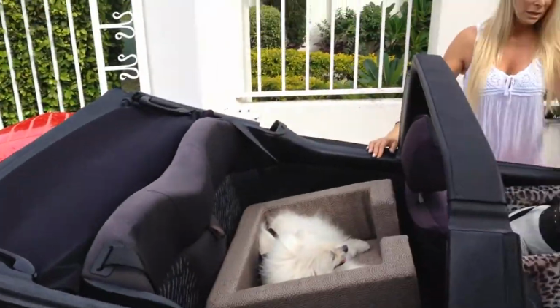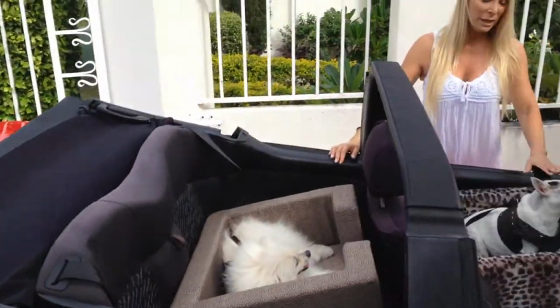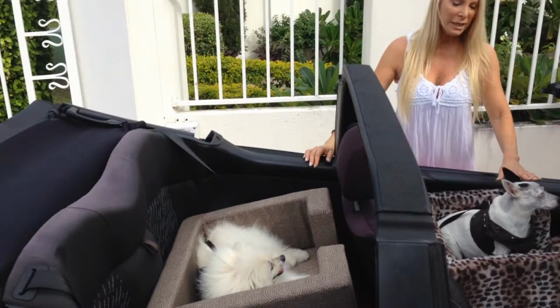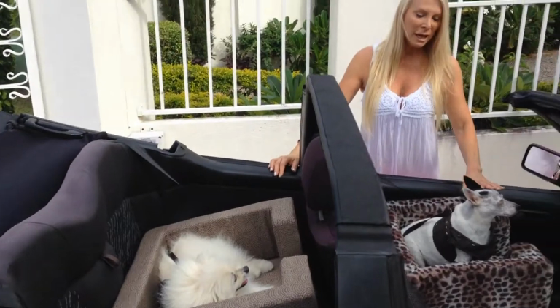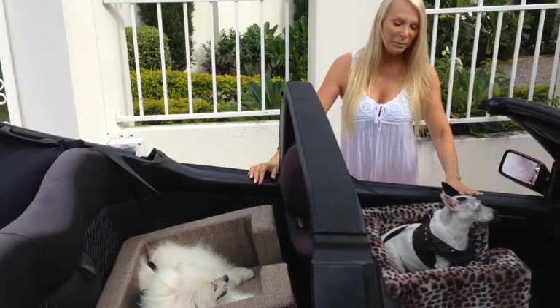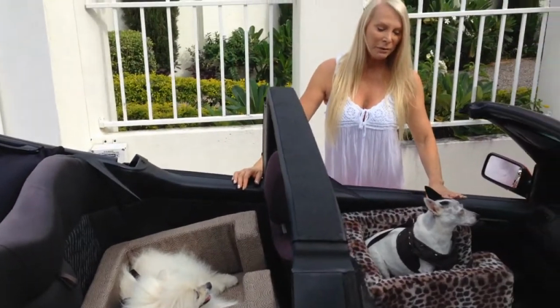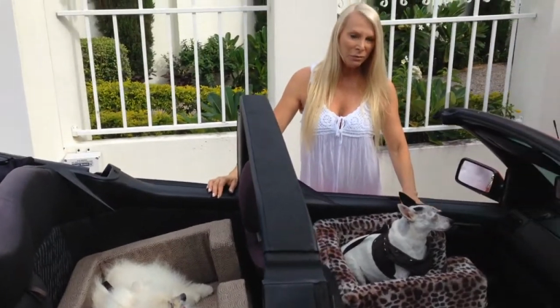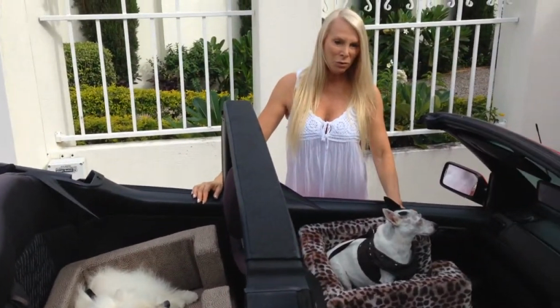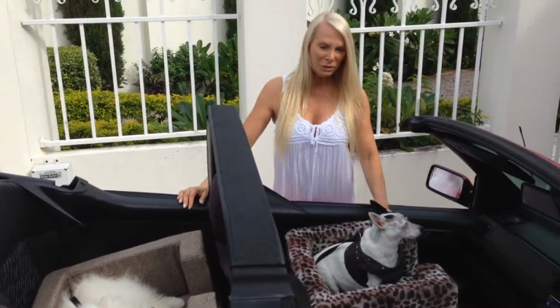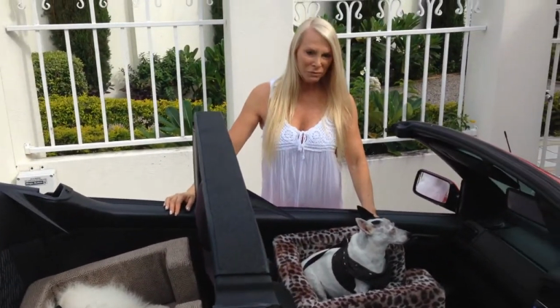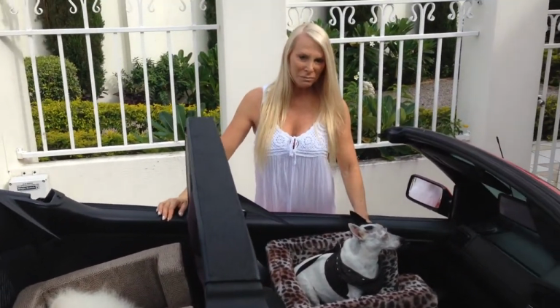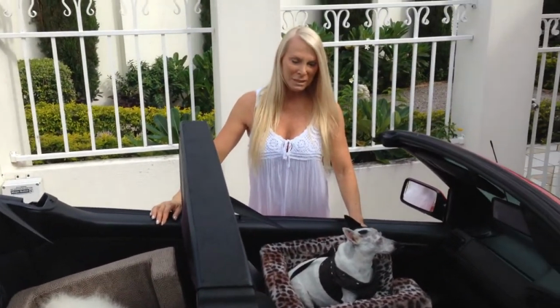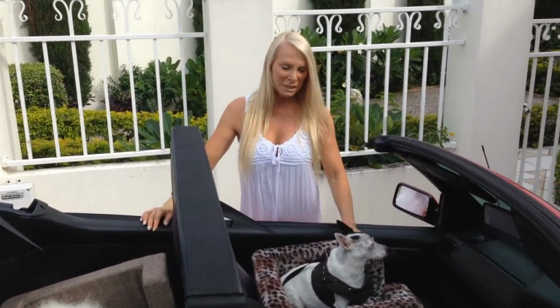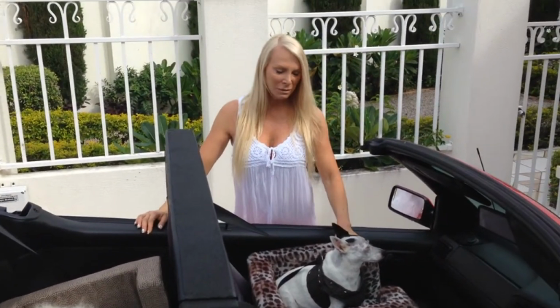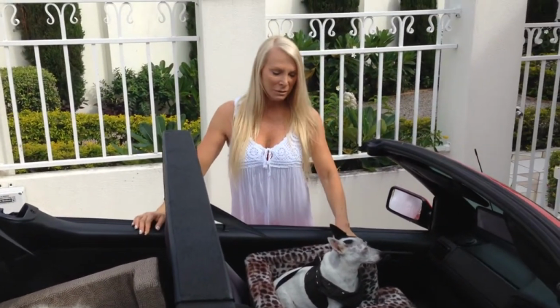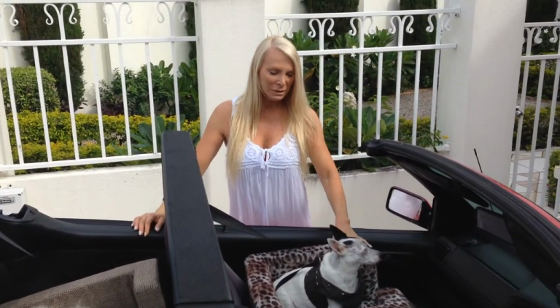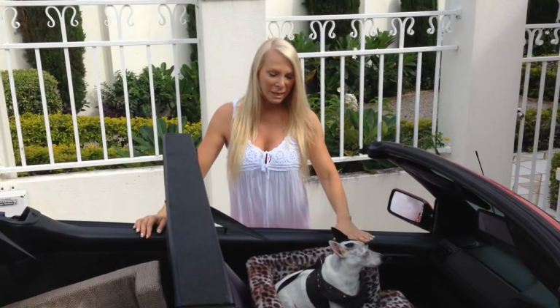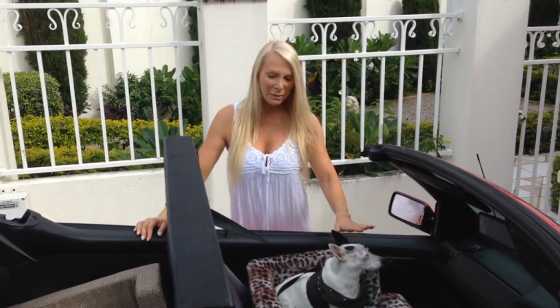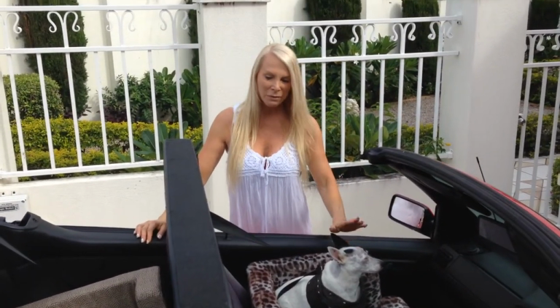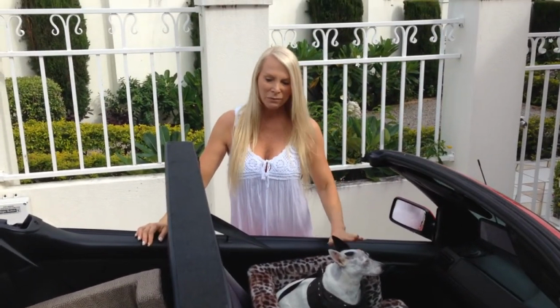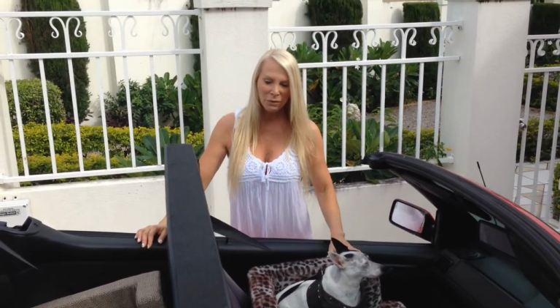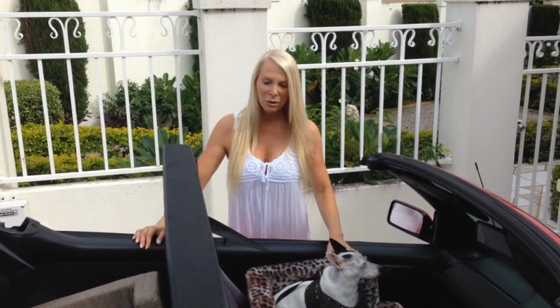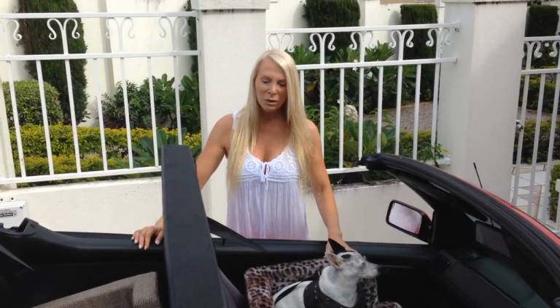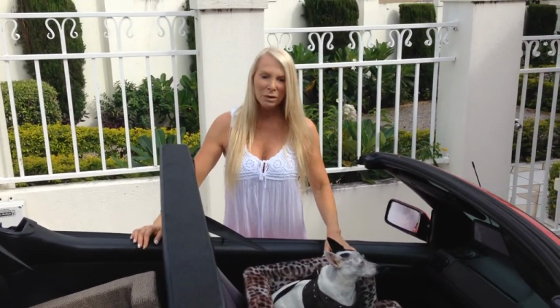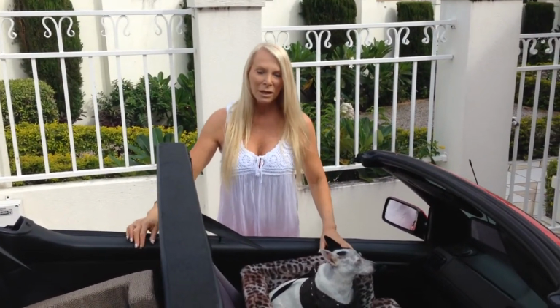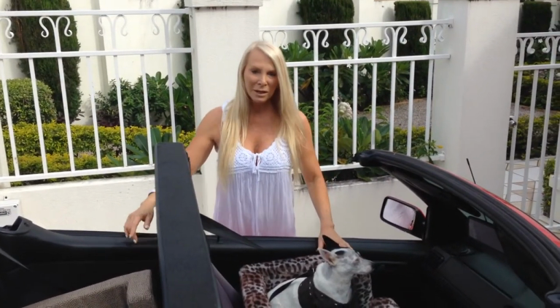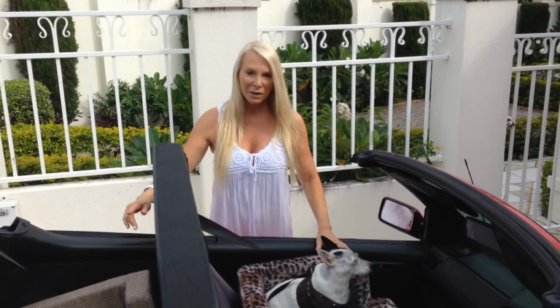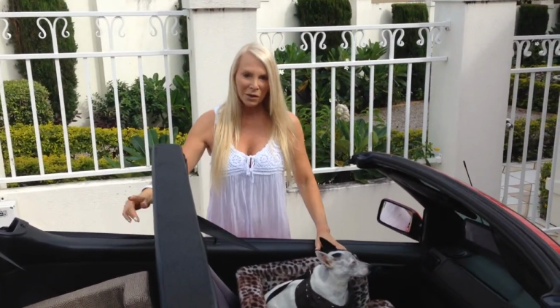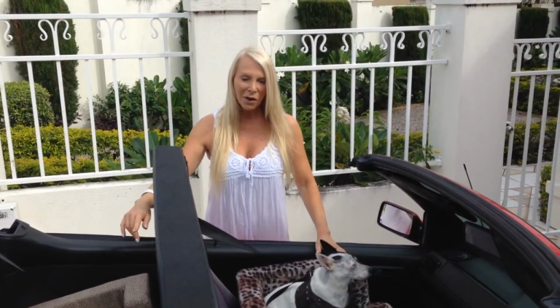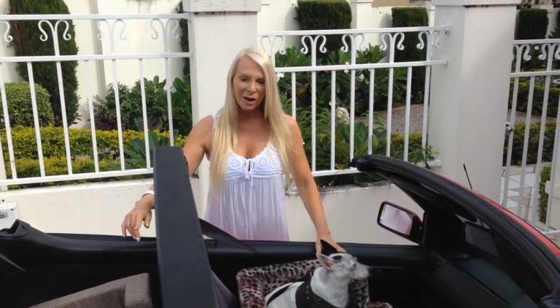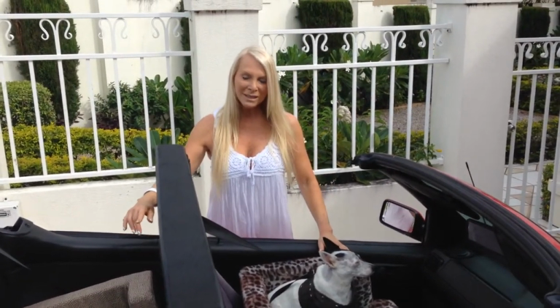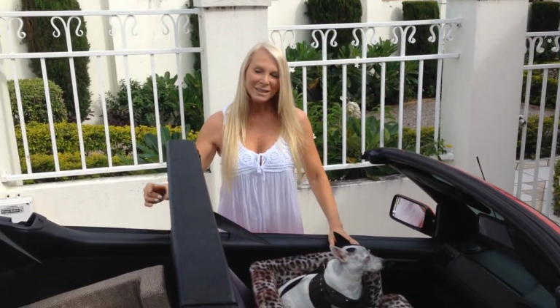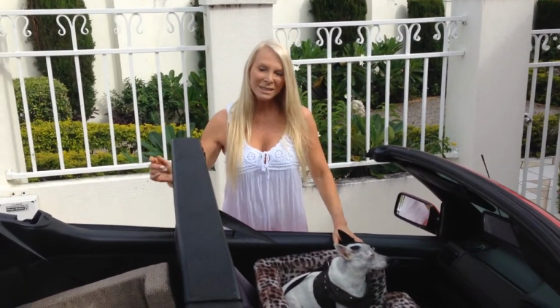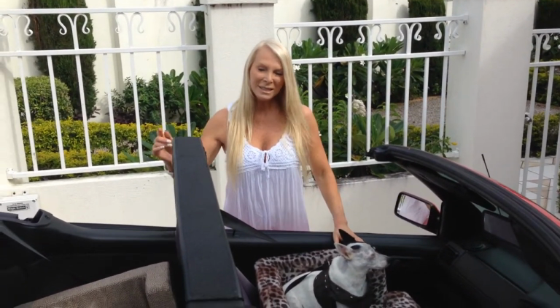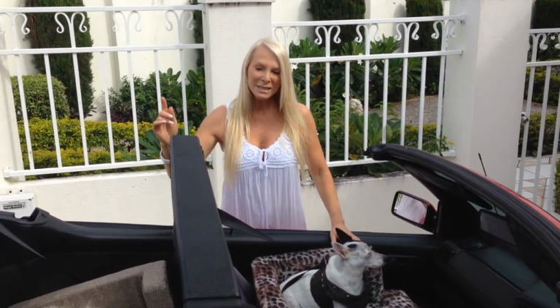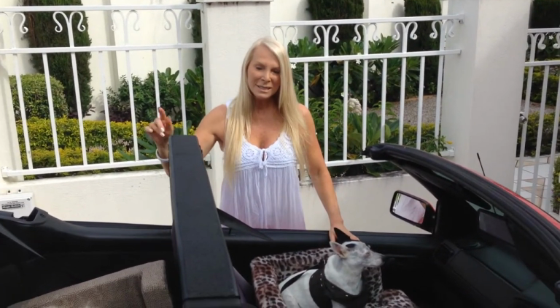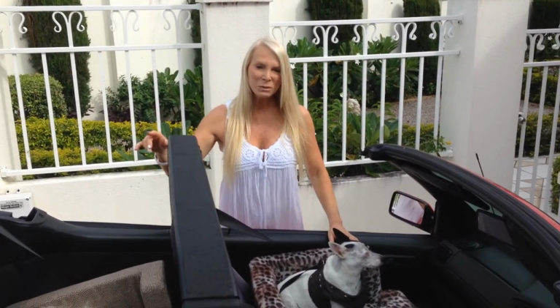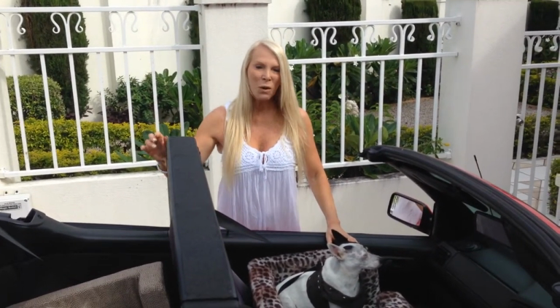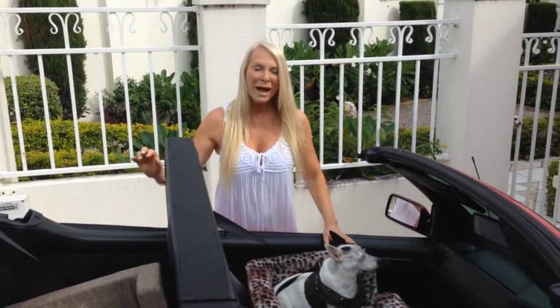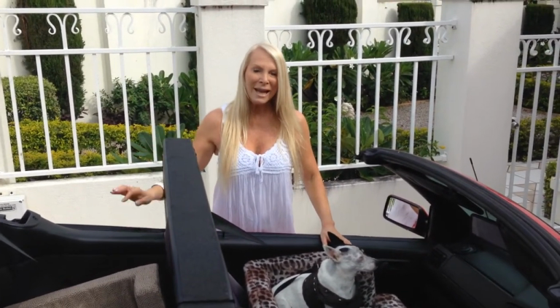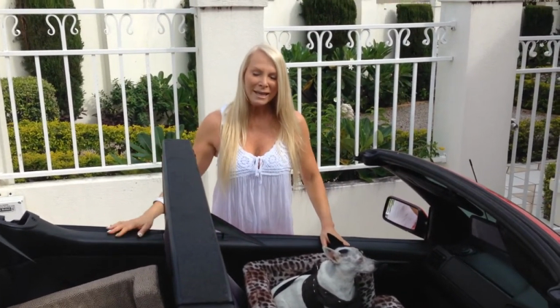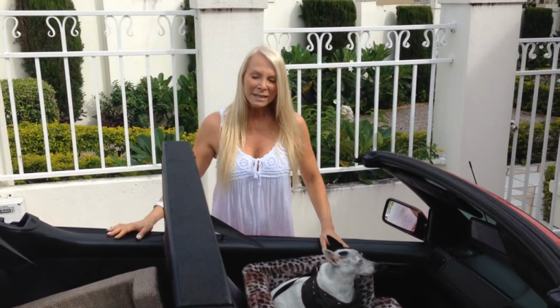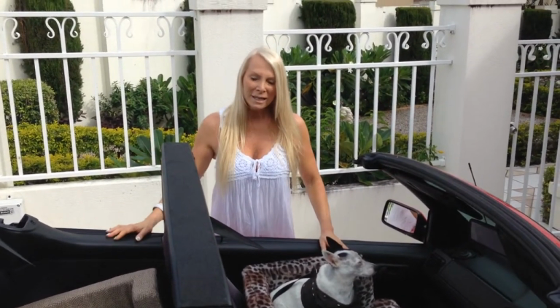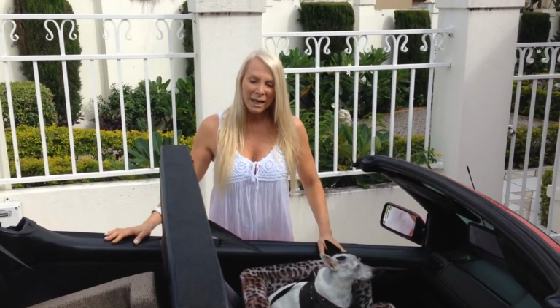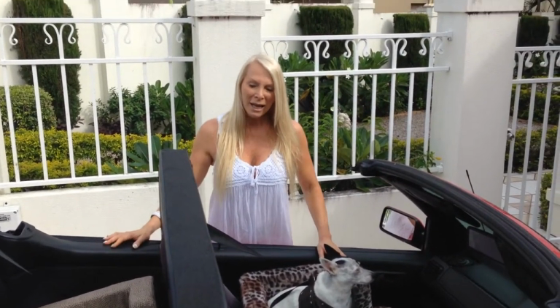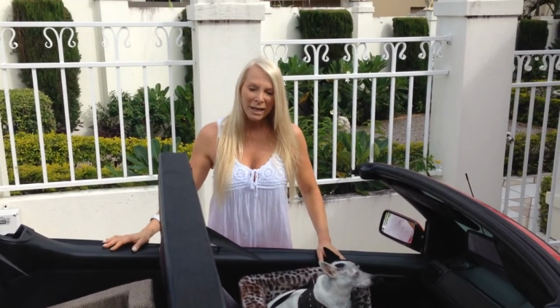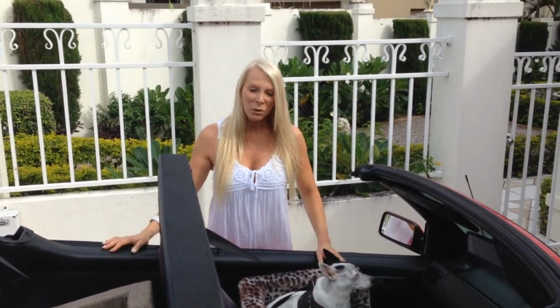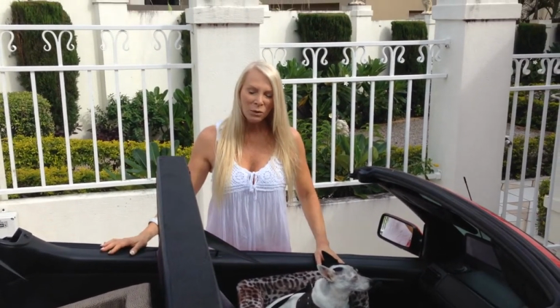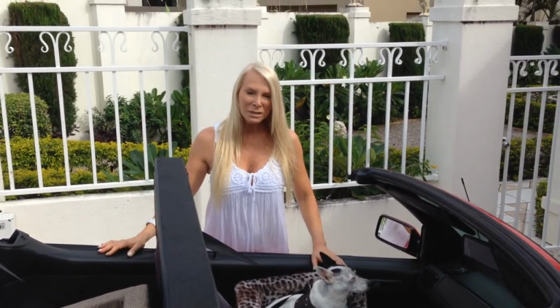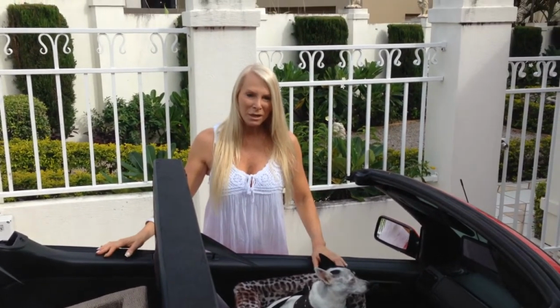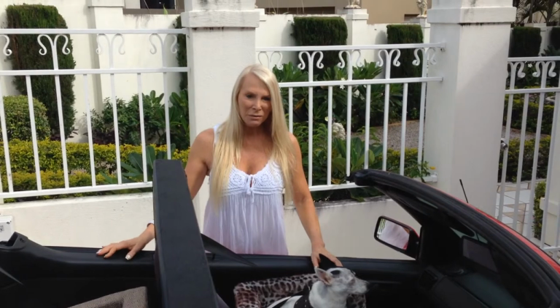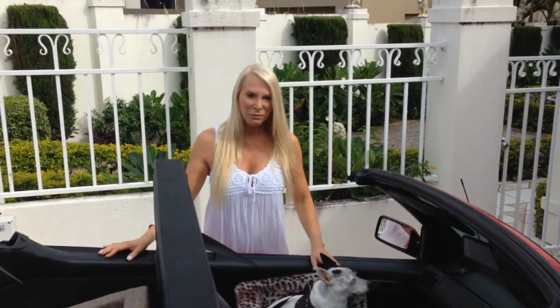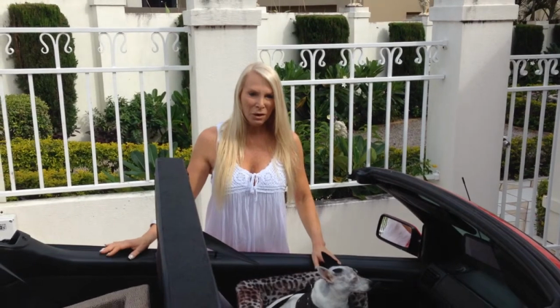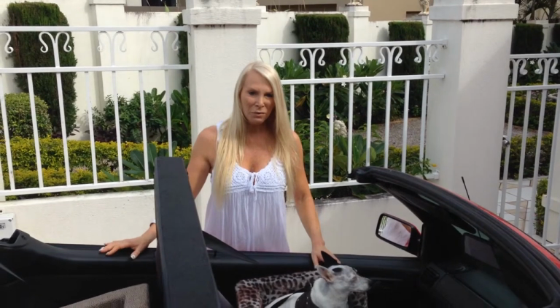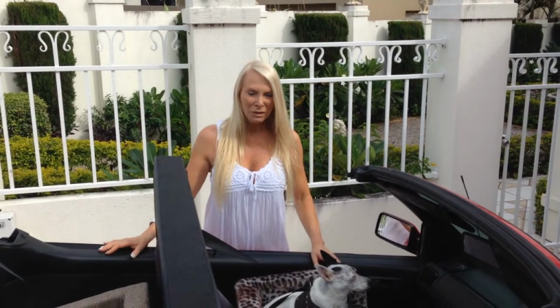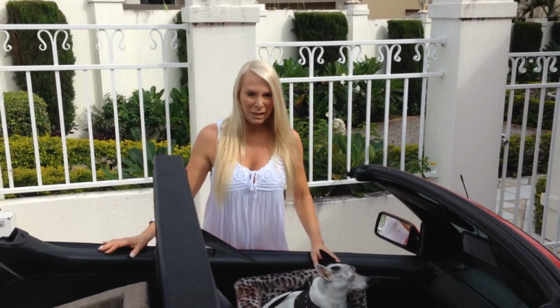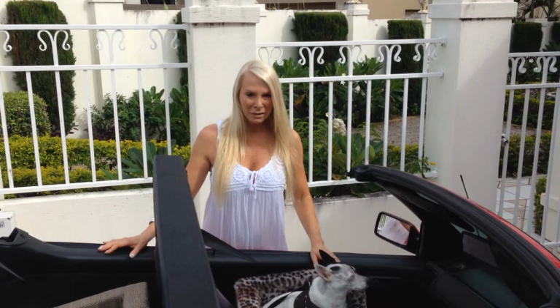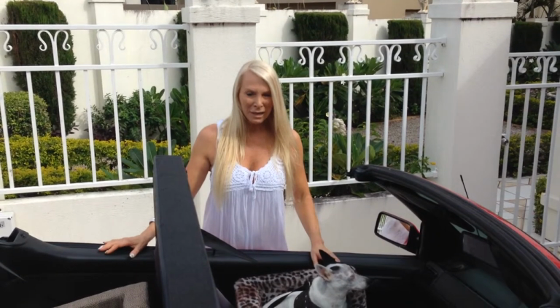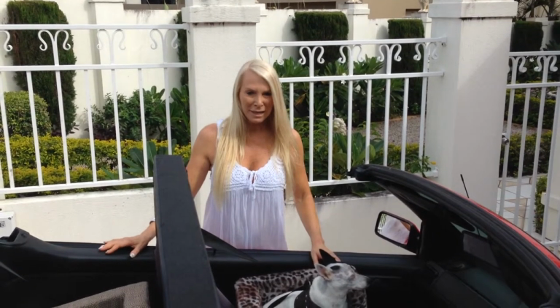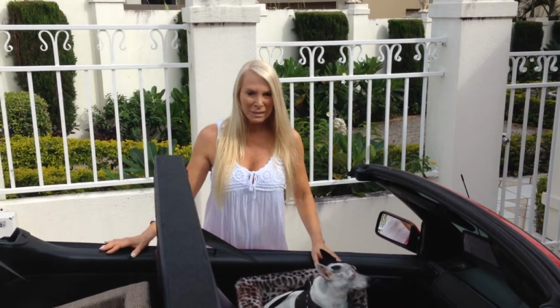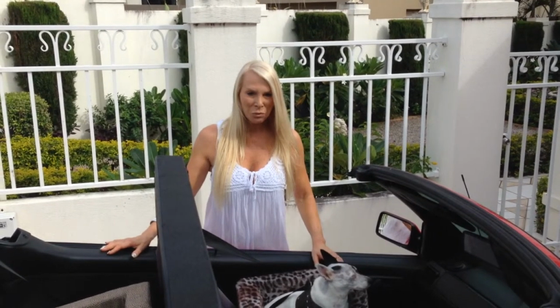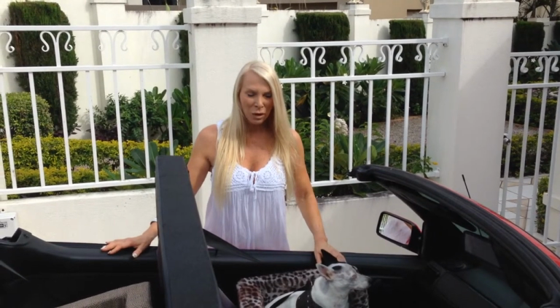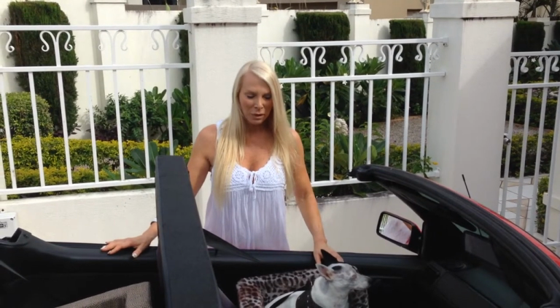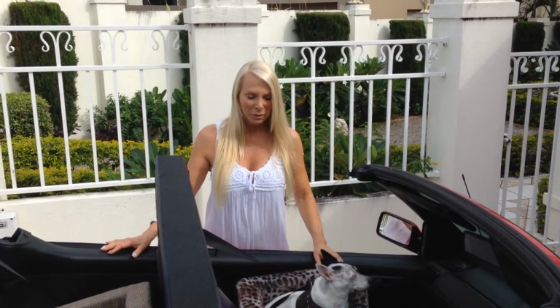They come in four different materials. They come in fur, cotton, suede and also faux leather as well.